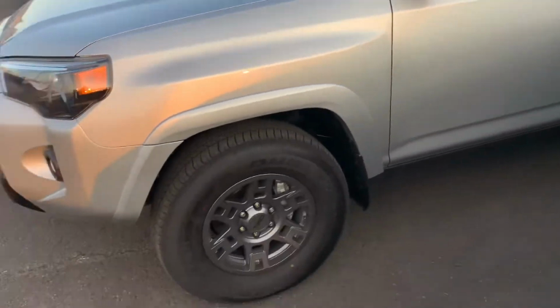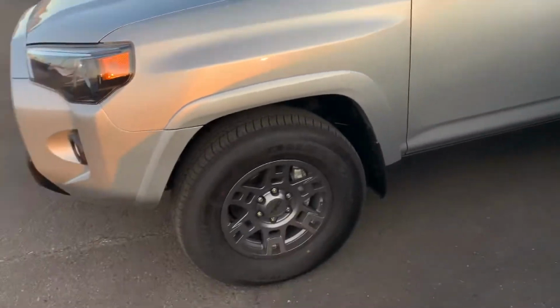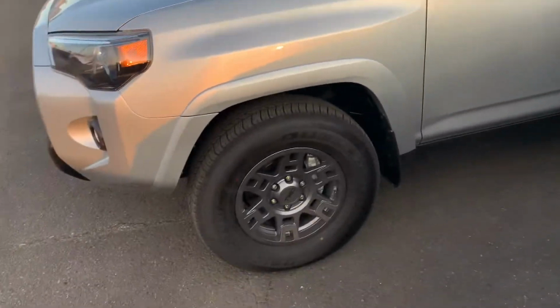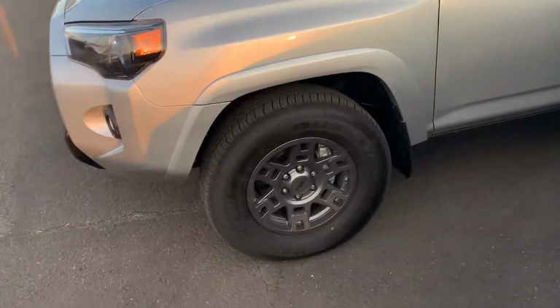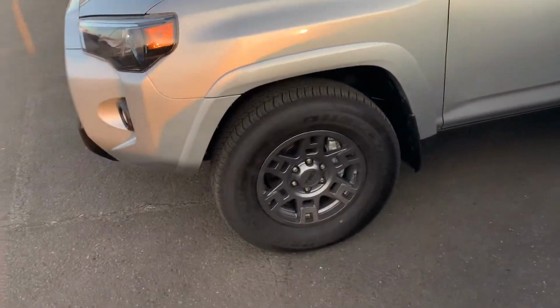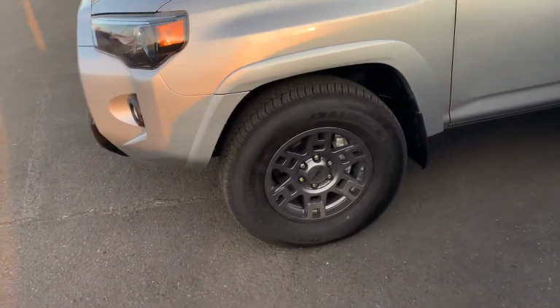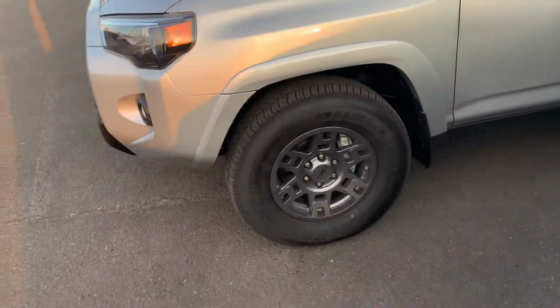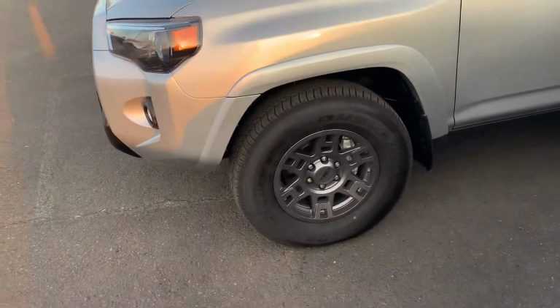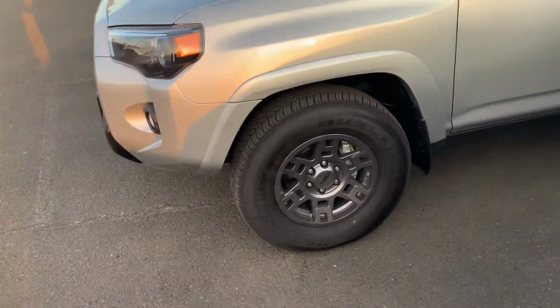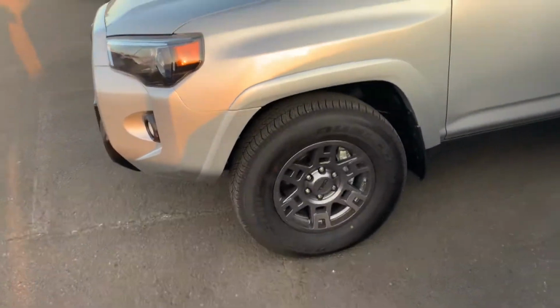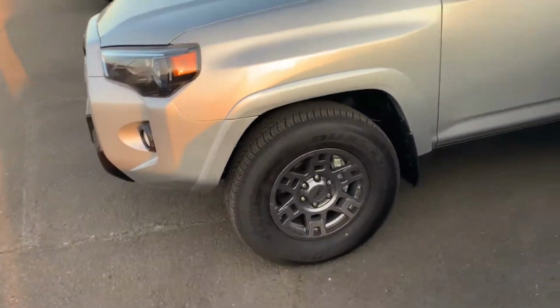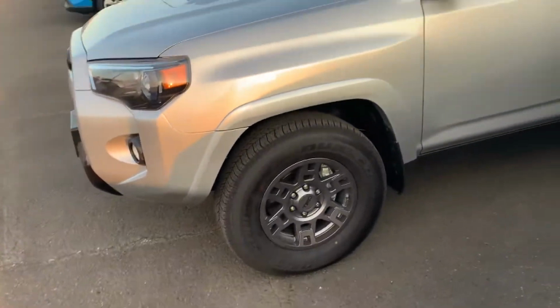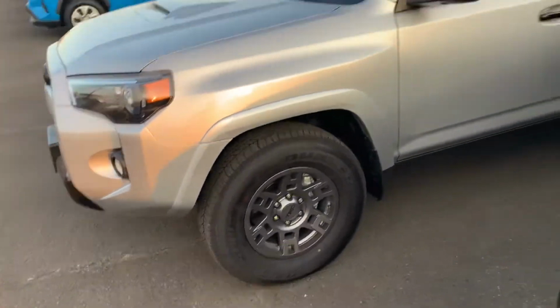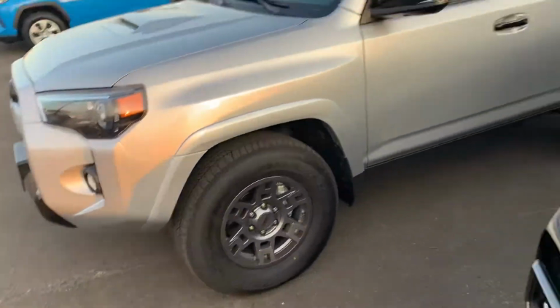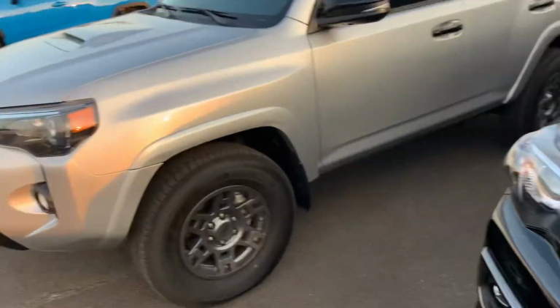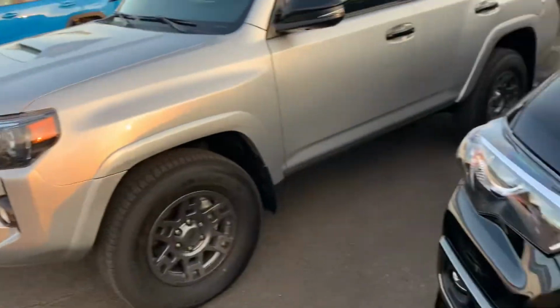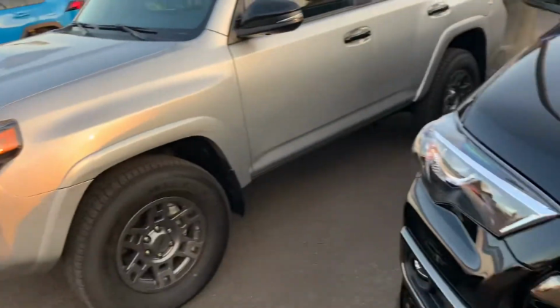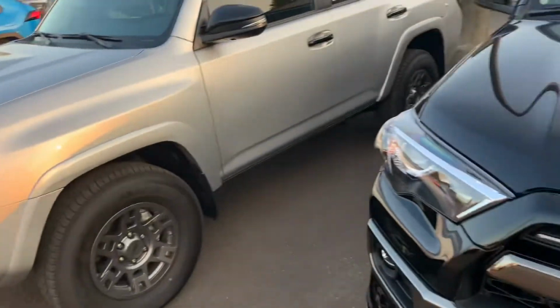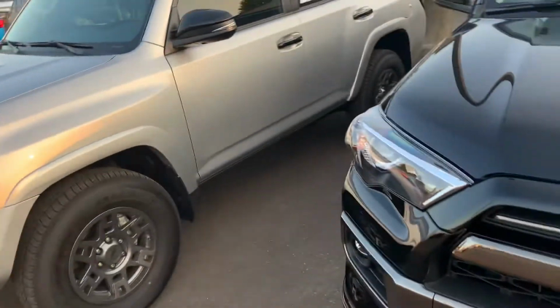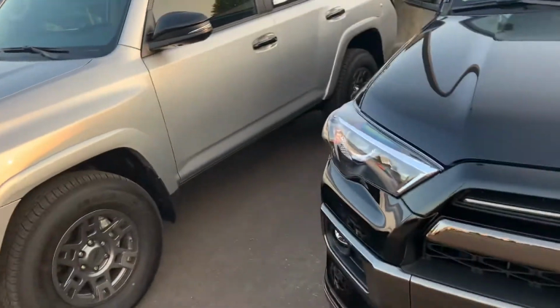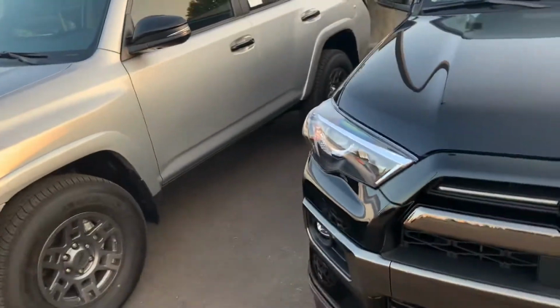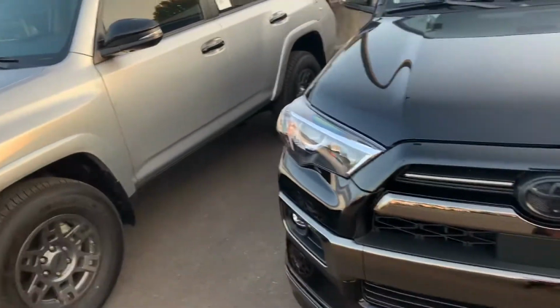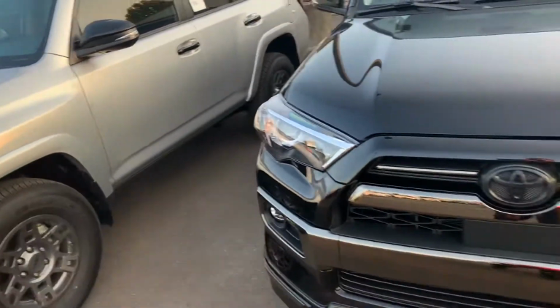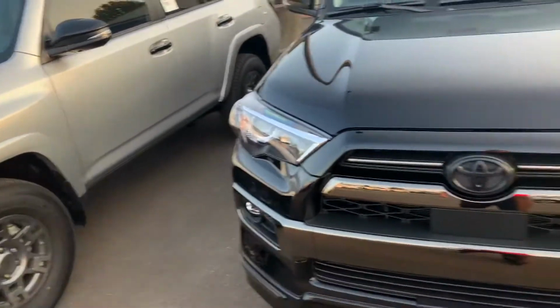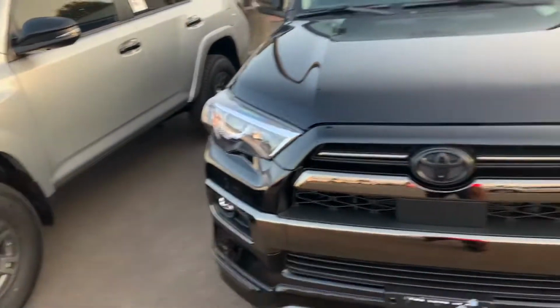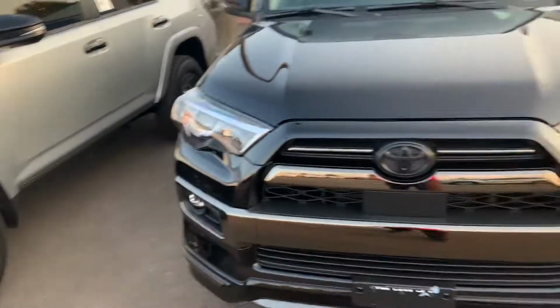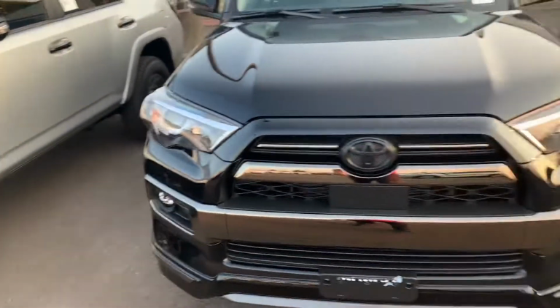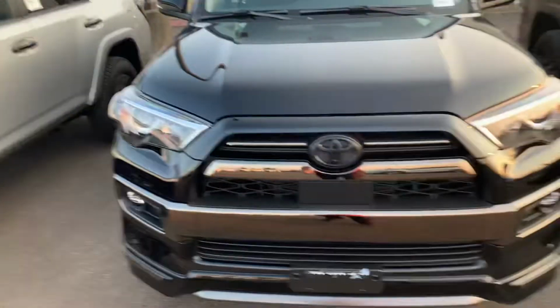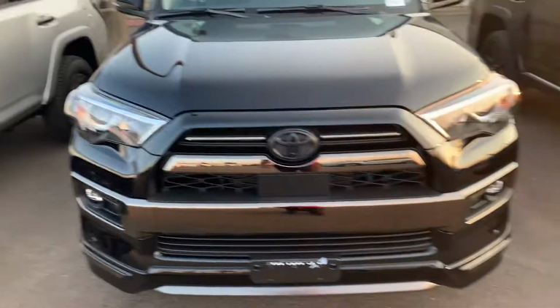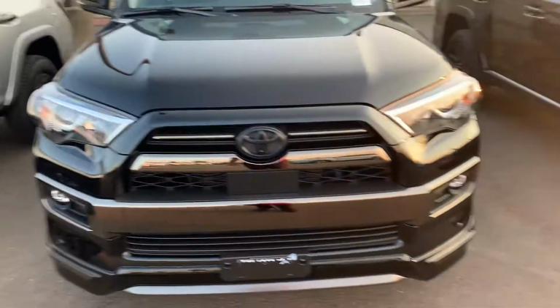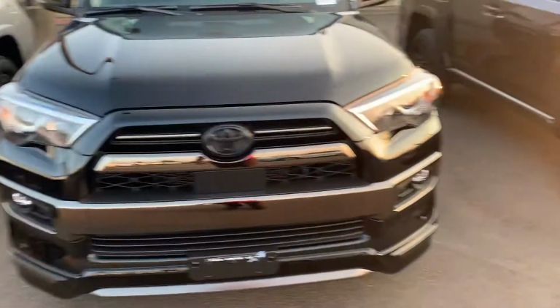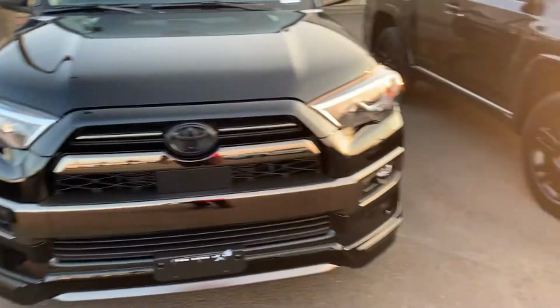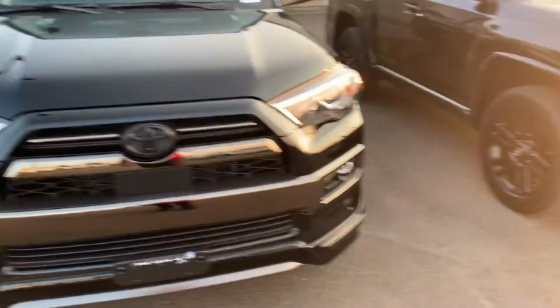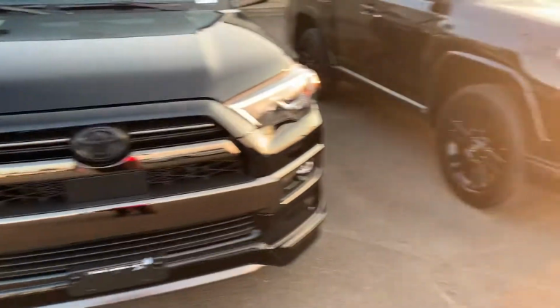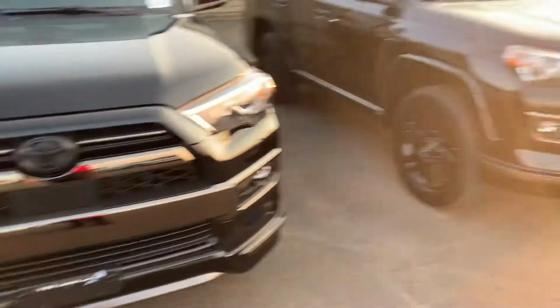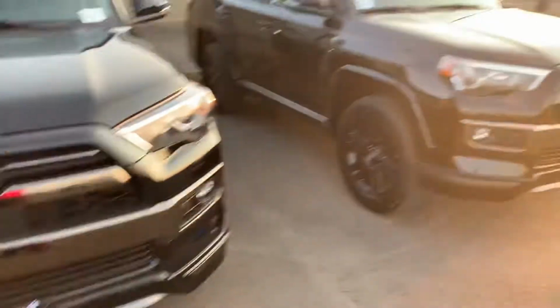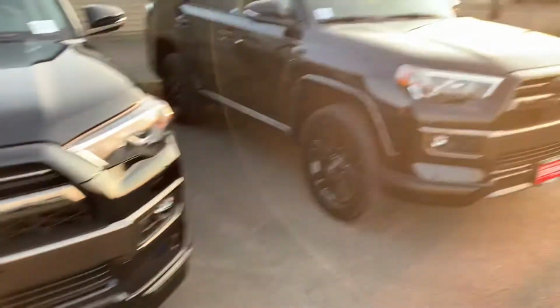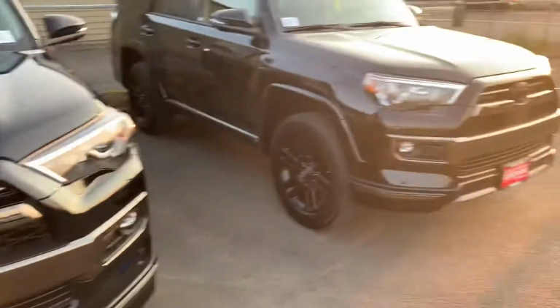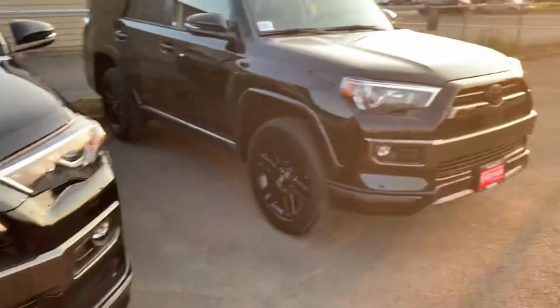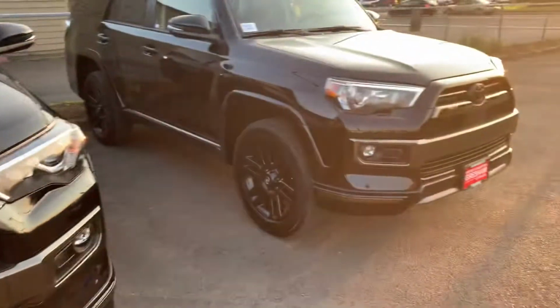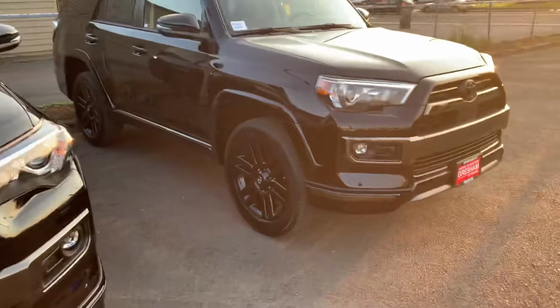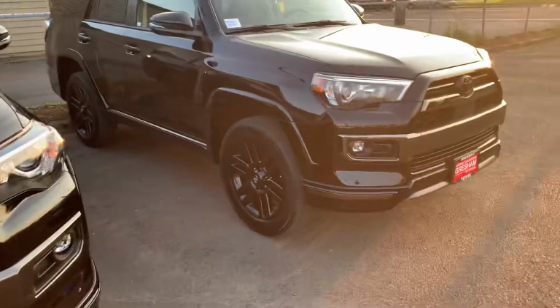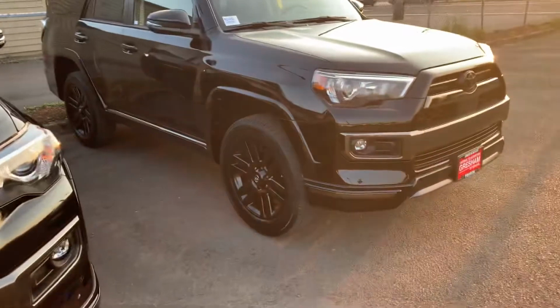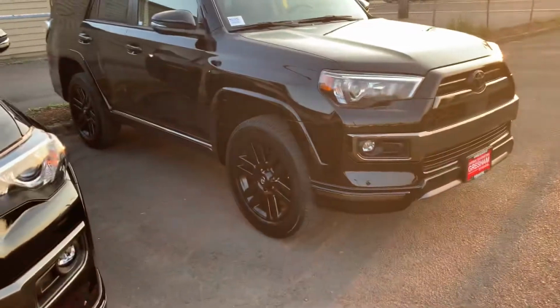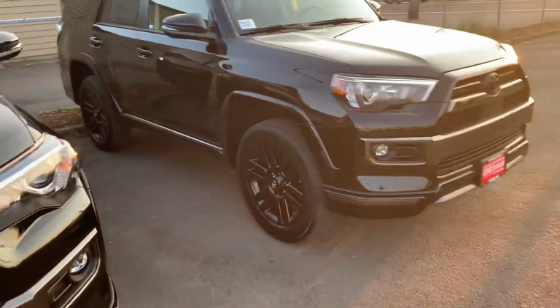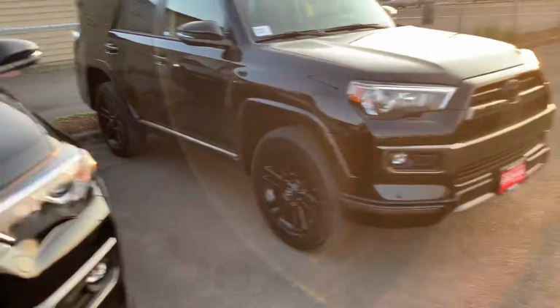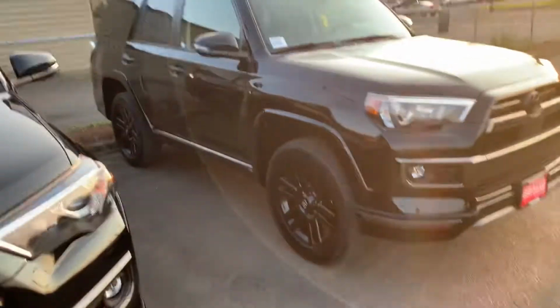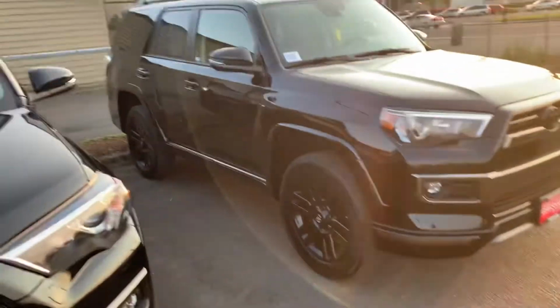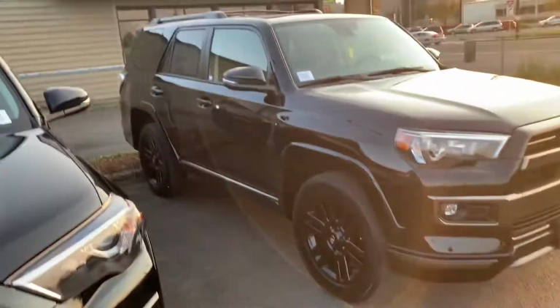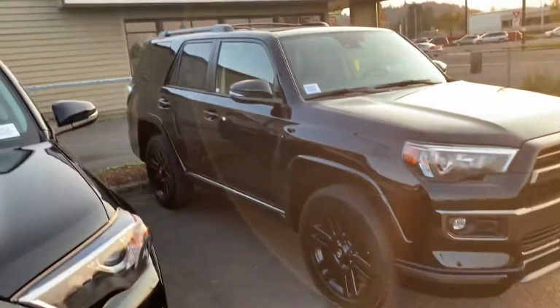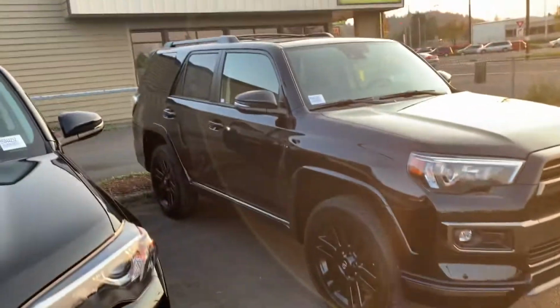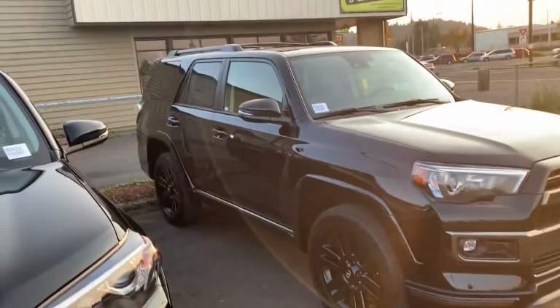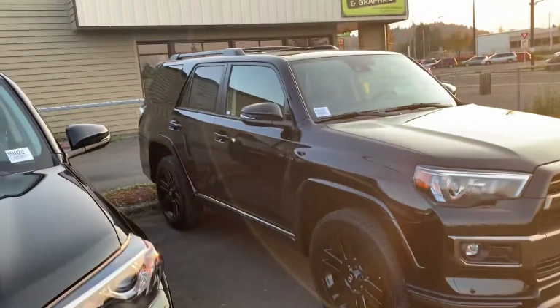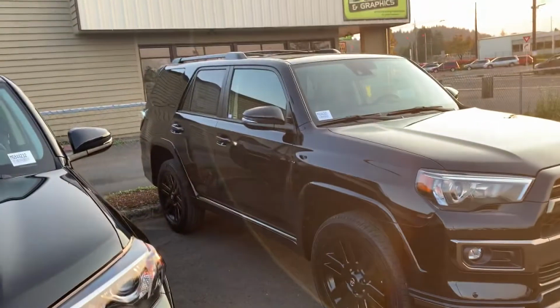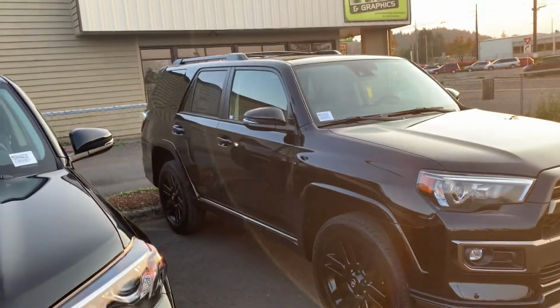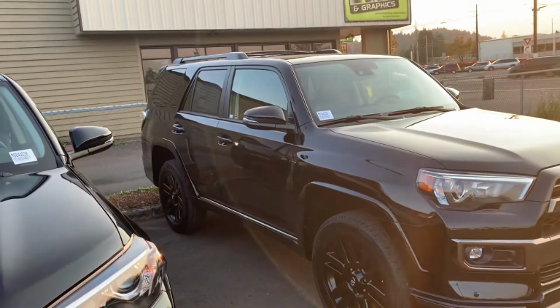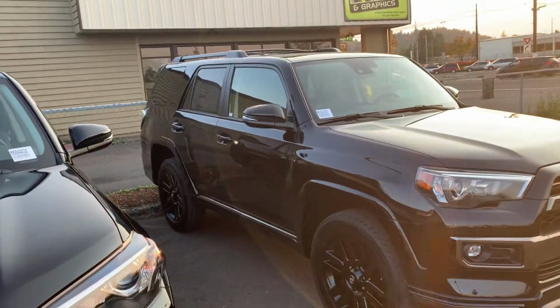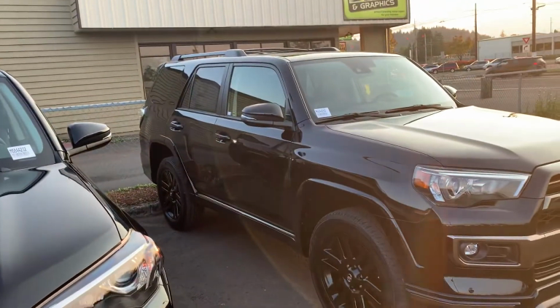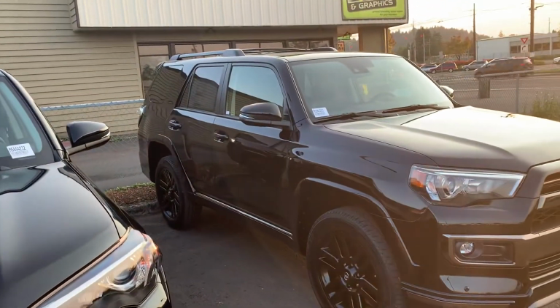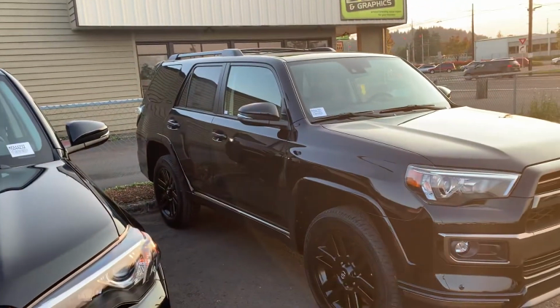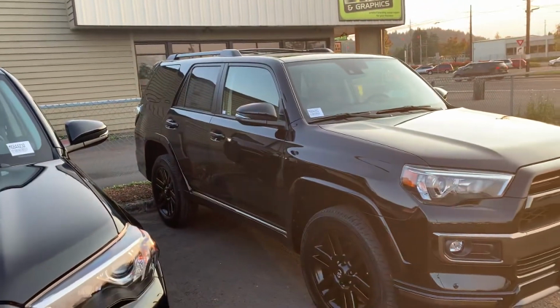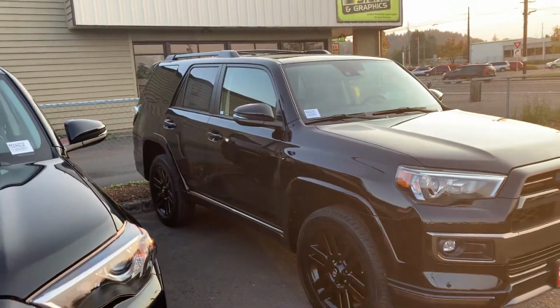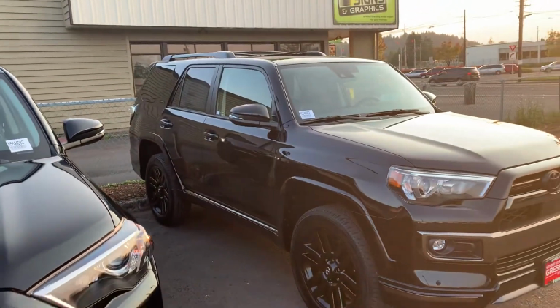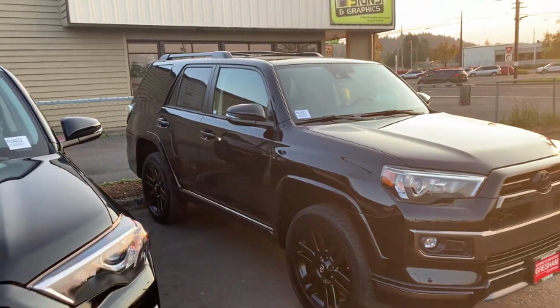Come see me, Tony Gatto, Gresham Toyota. We'll help find the right one for you. These things are looking amazing.